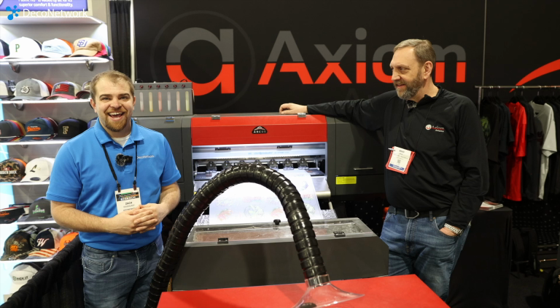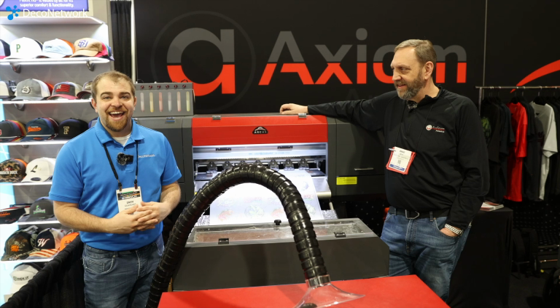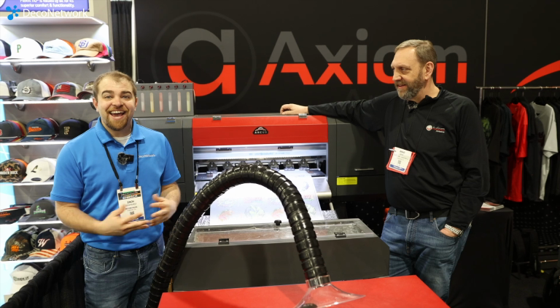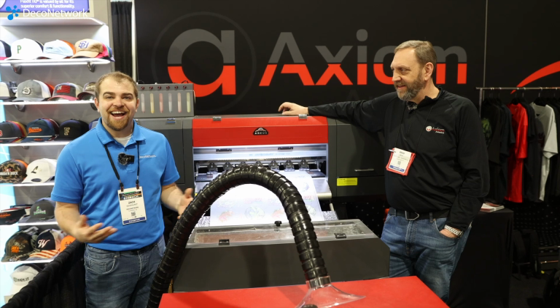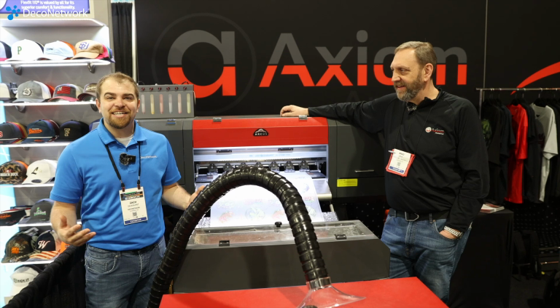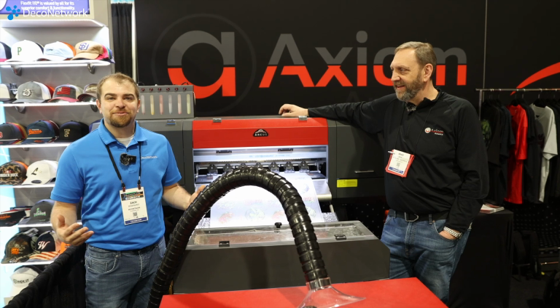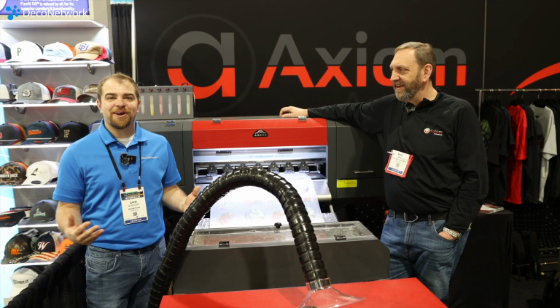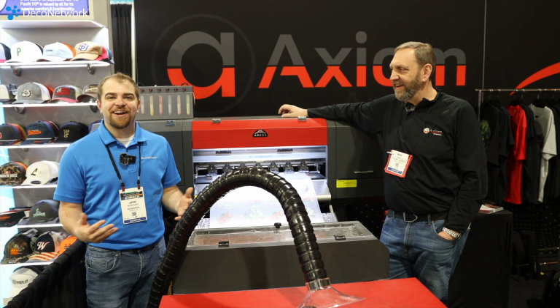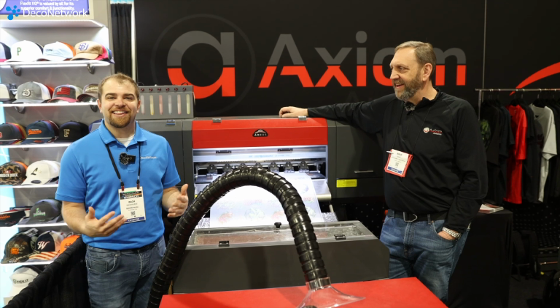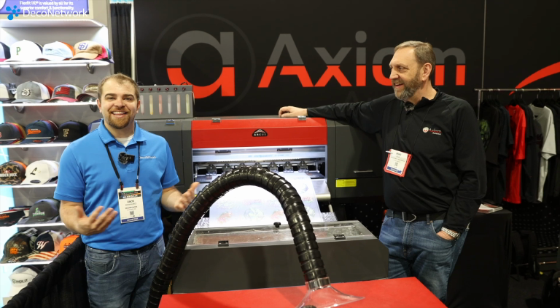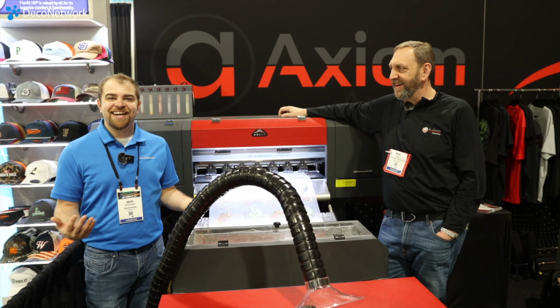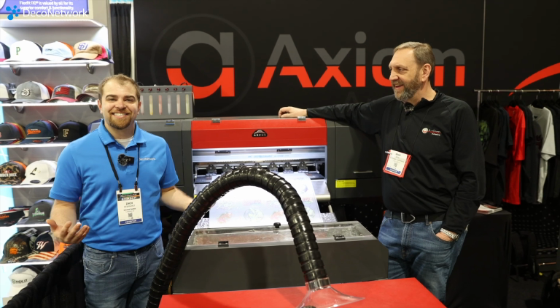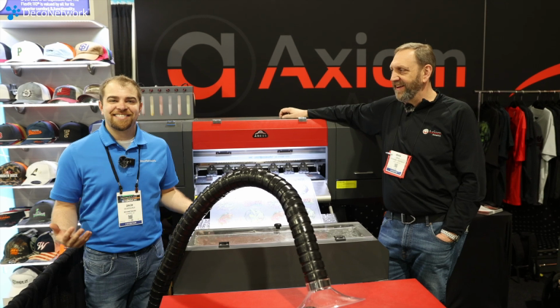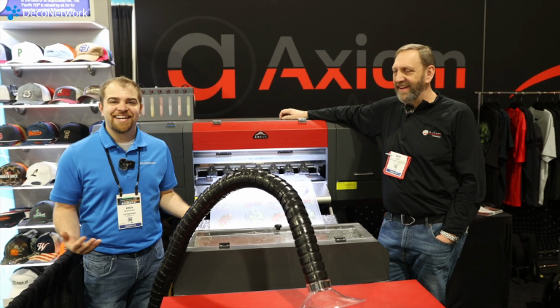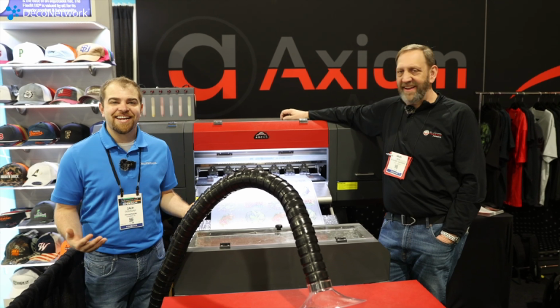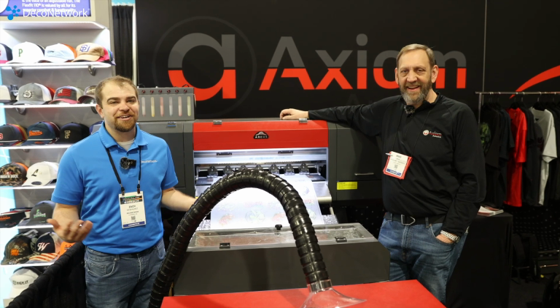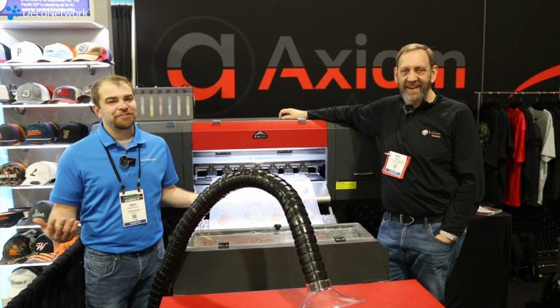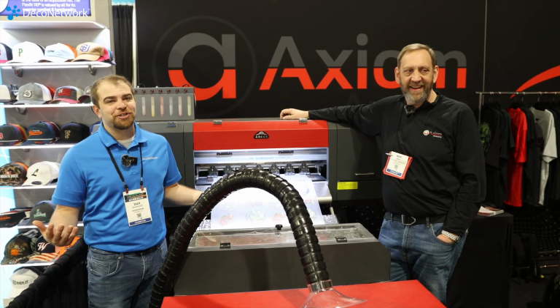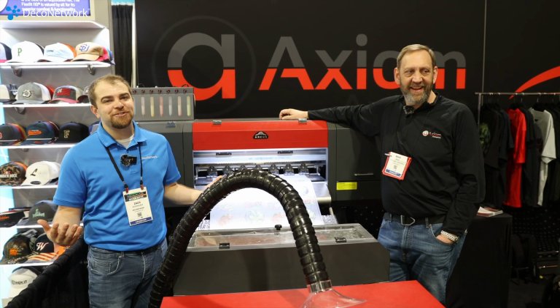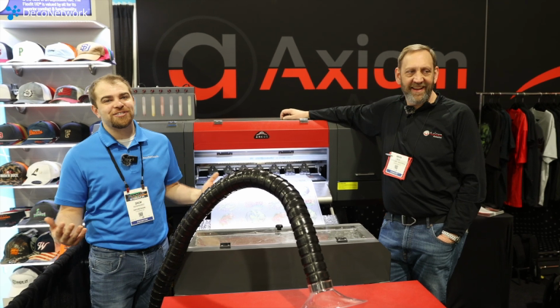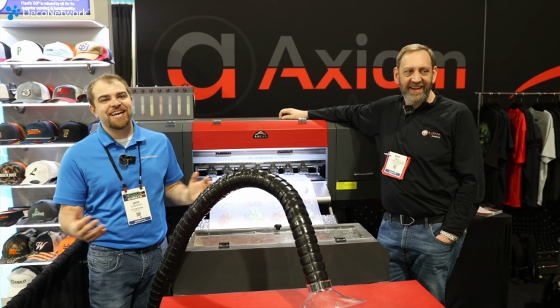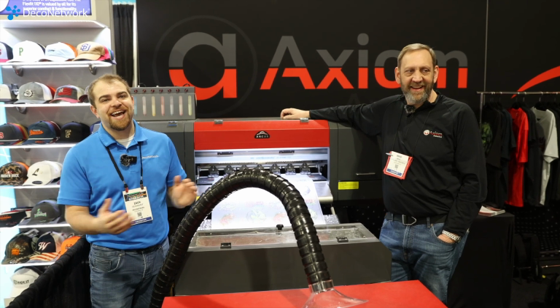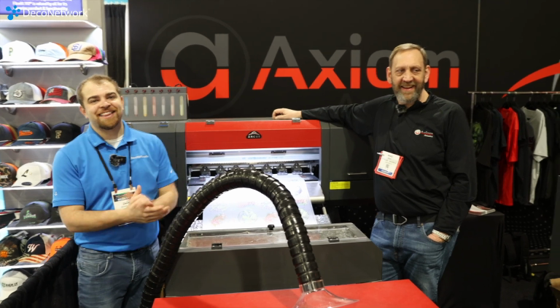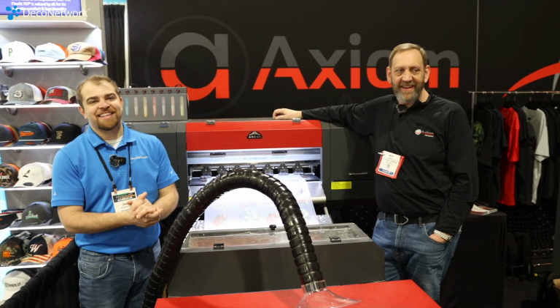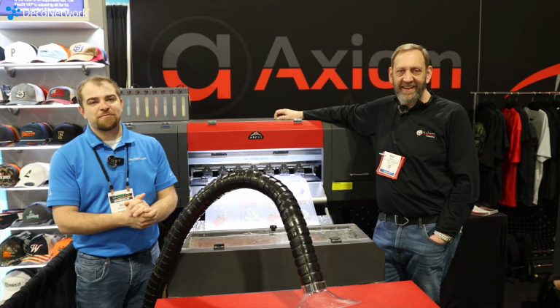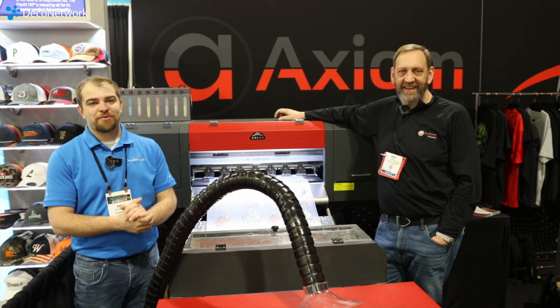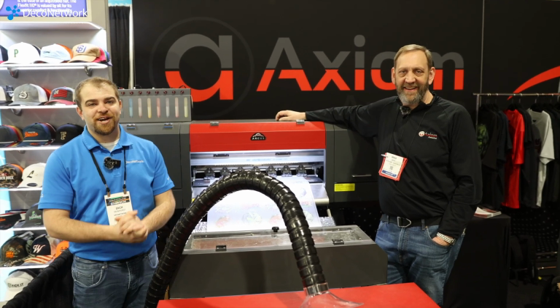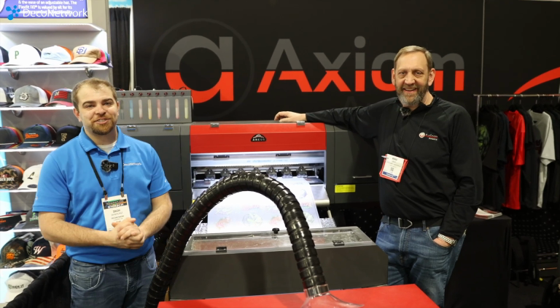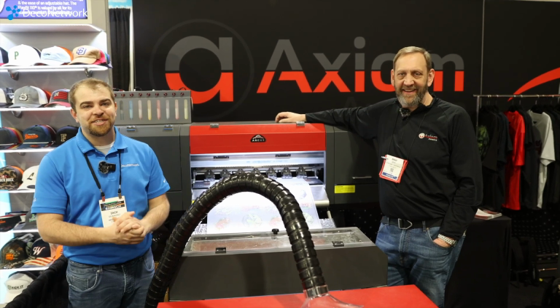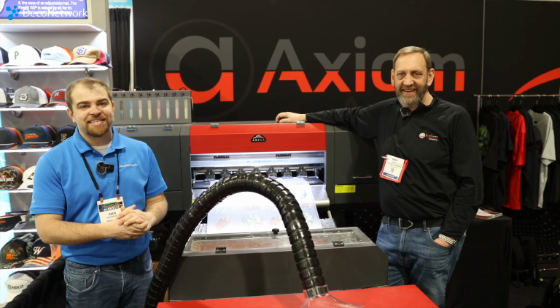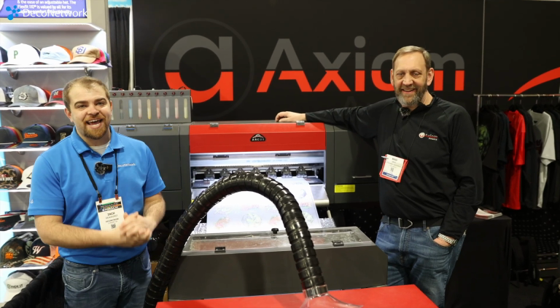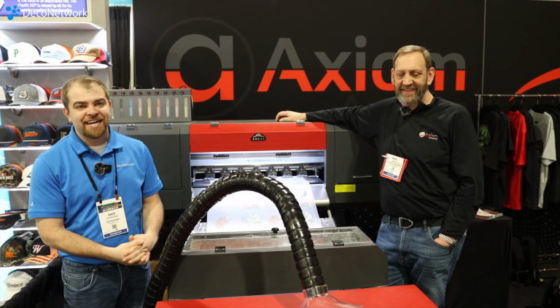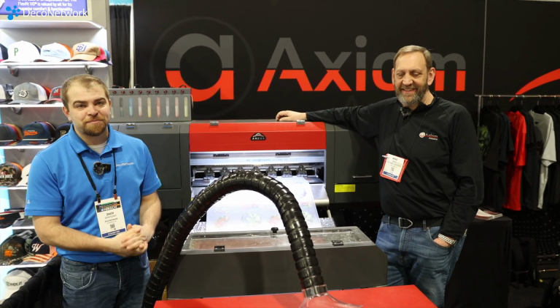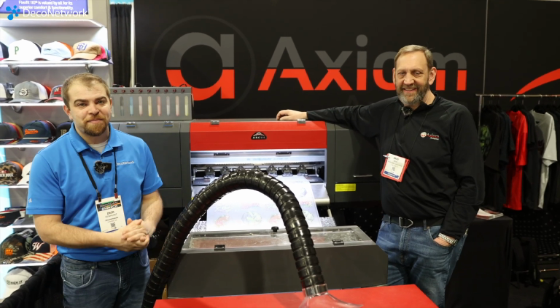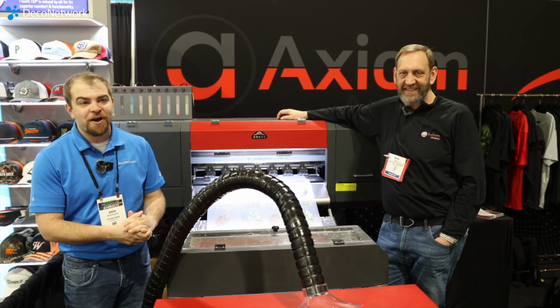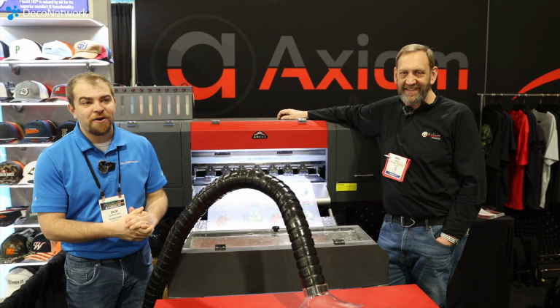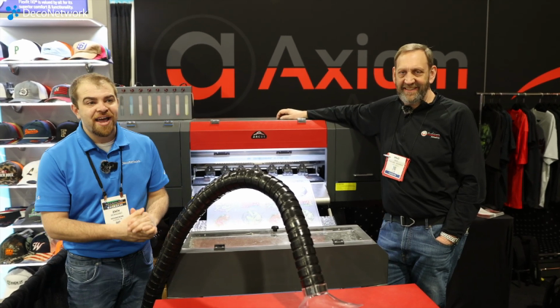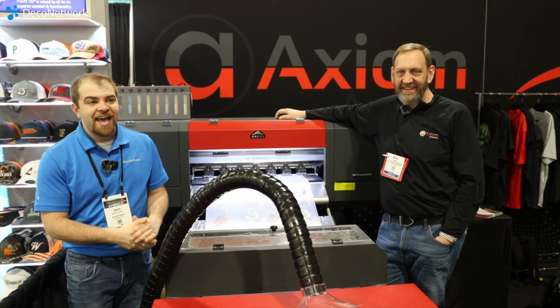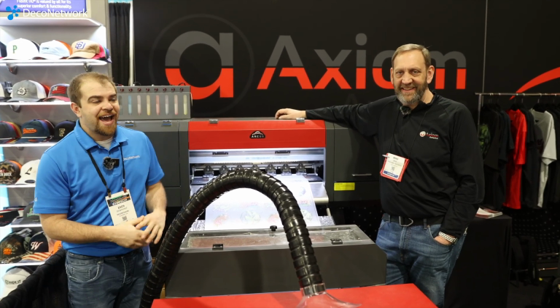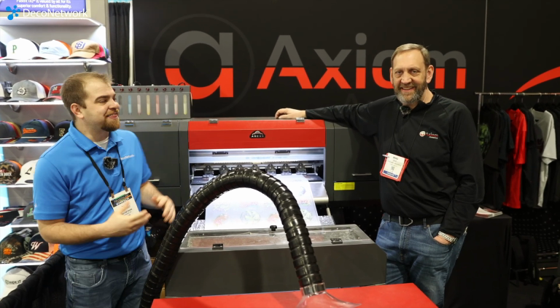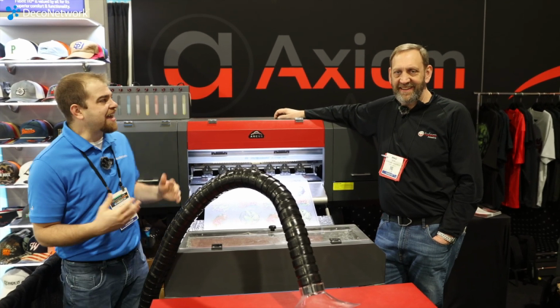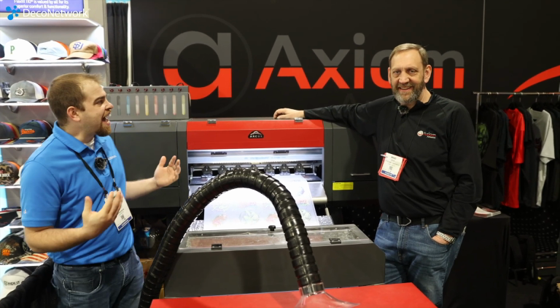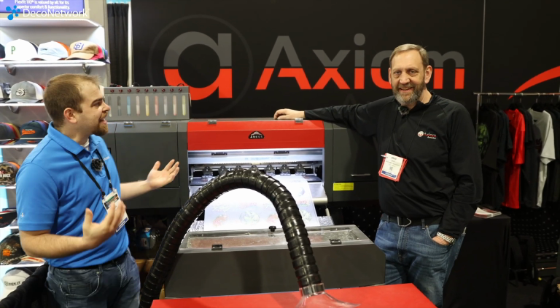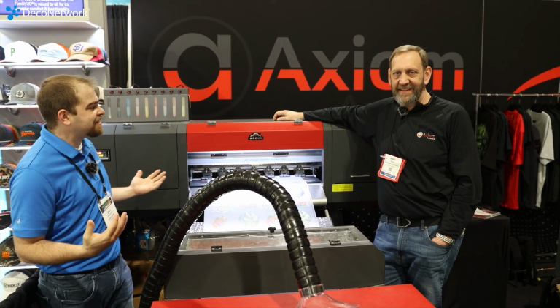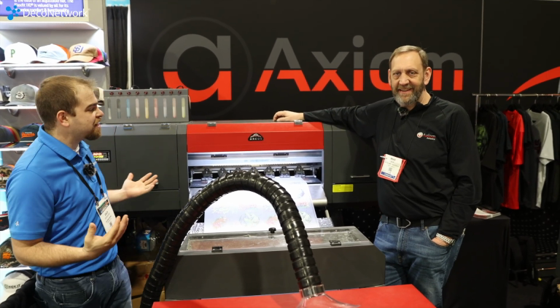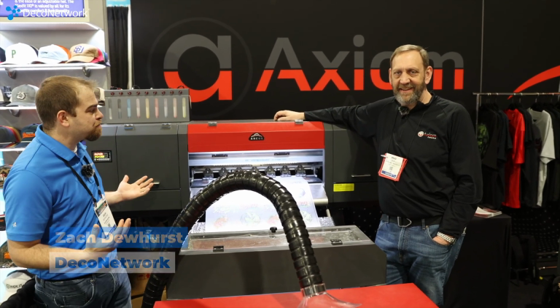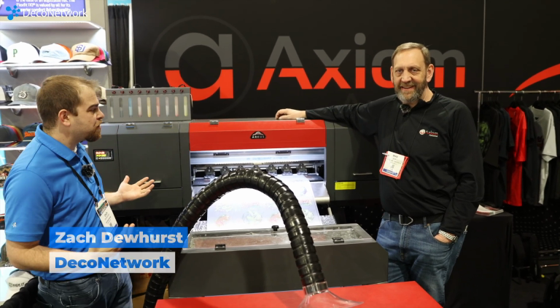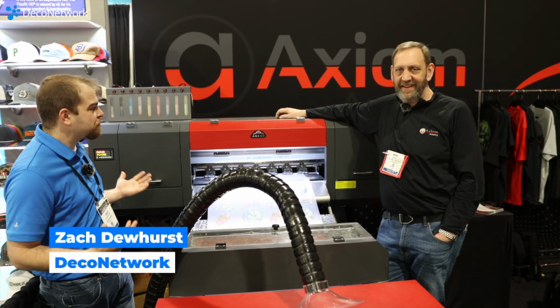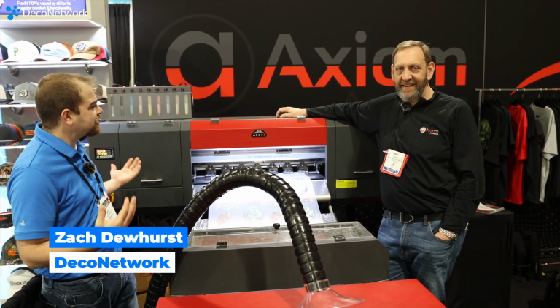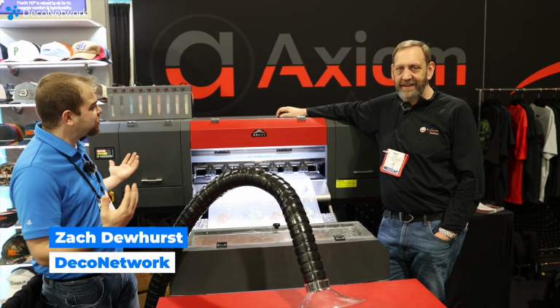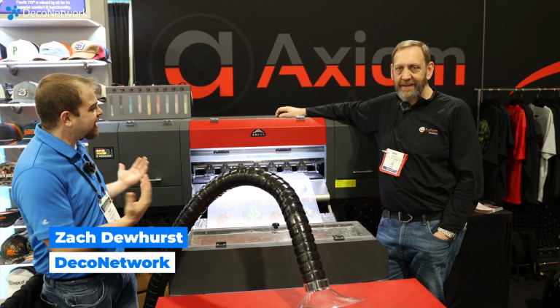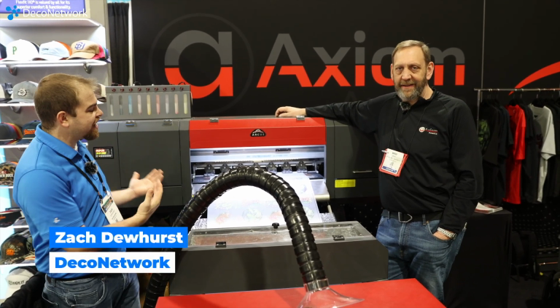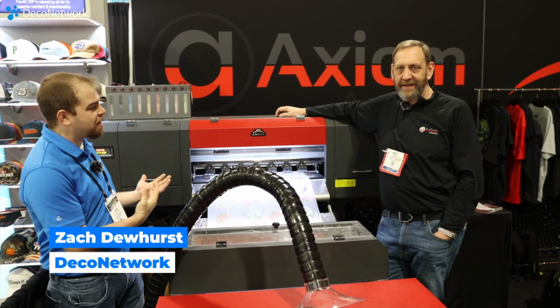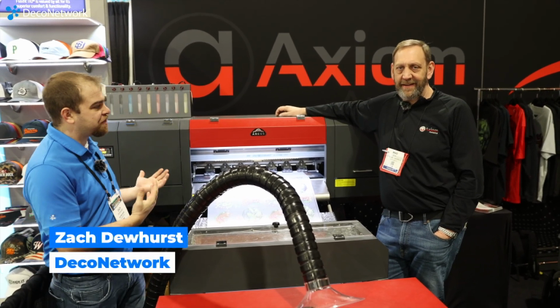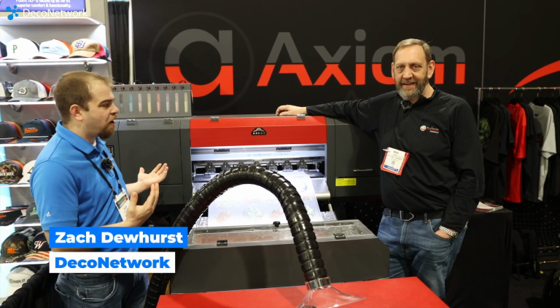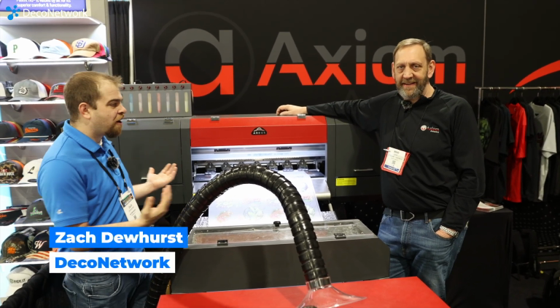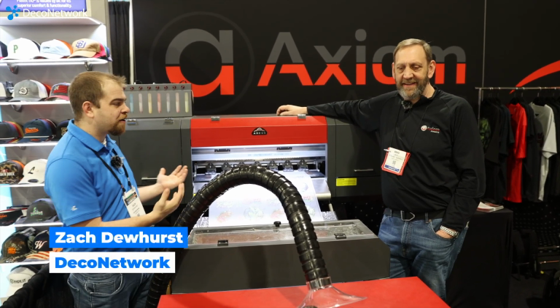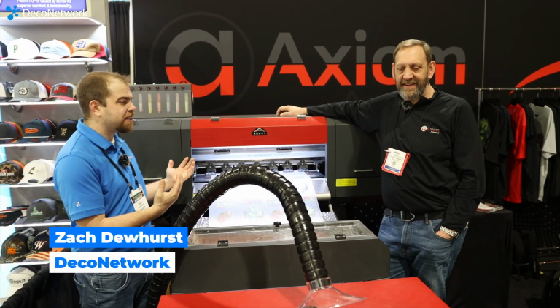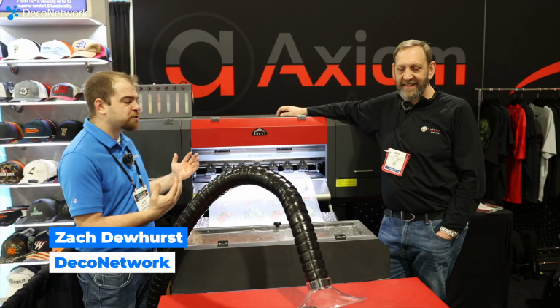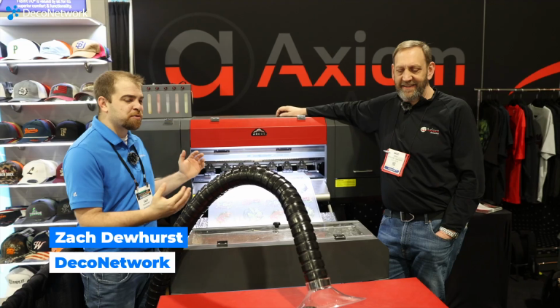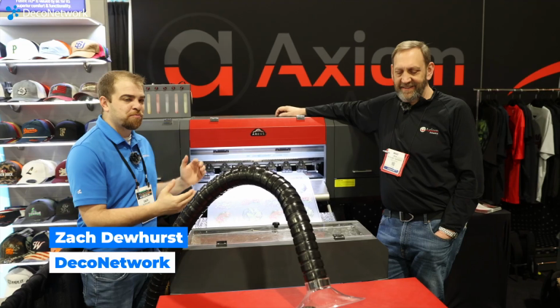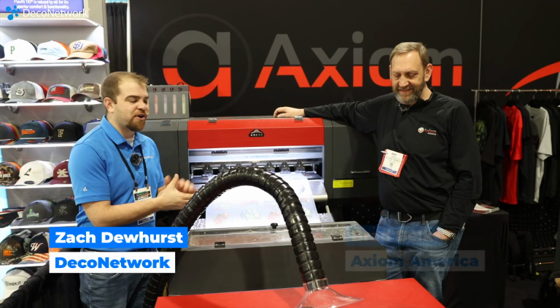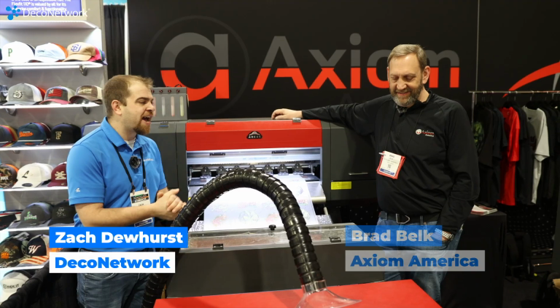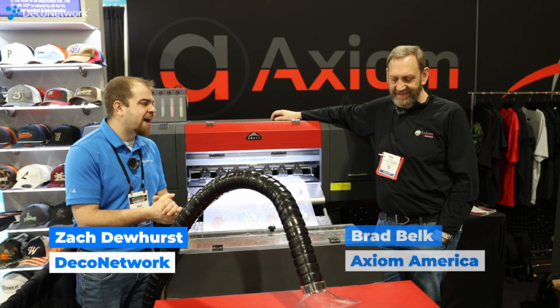Hey guys, we're here in Atlantic City, New Jersey at the Impressions Expo at the Axiom booth, checking out the Arcus with Brad.